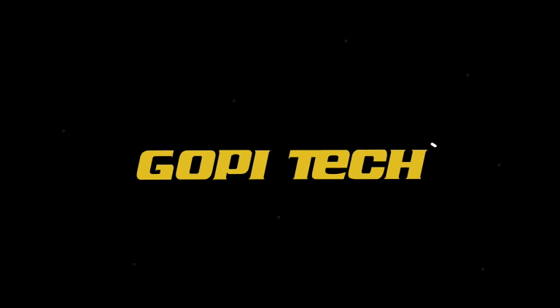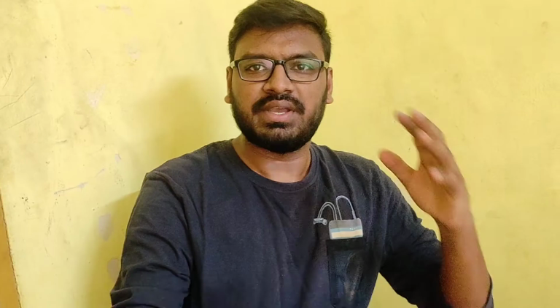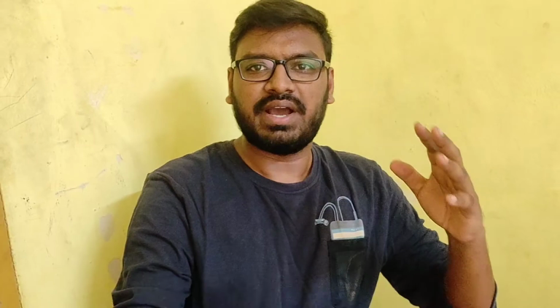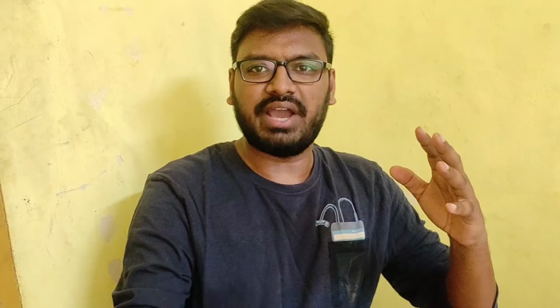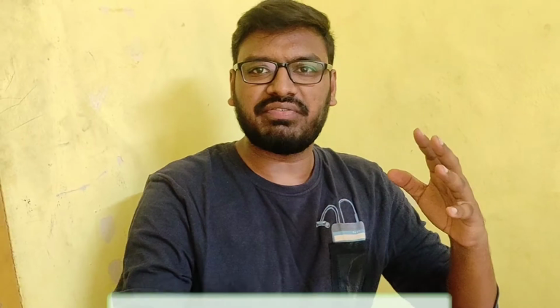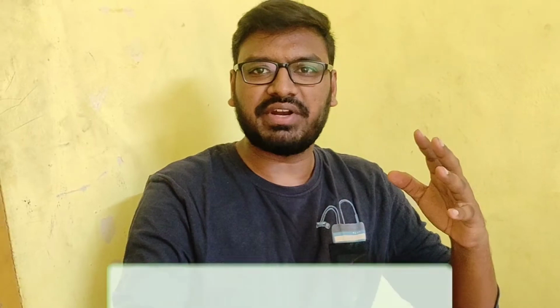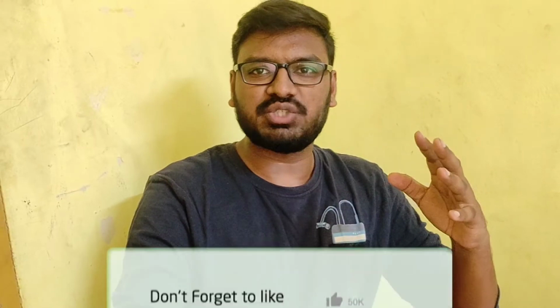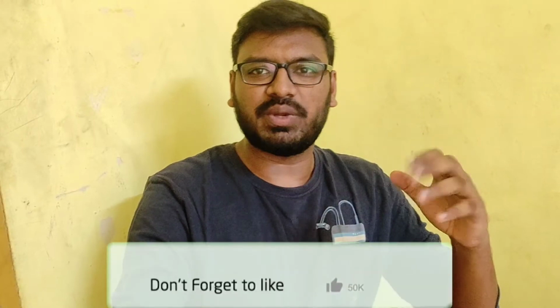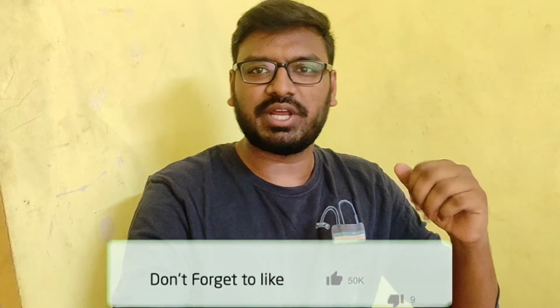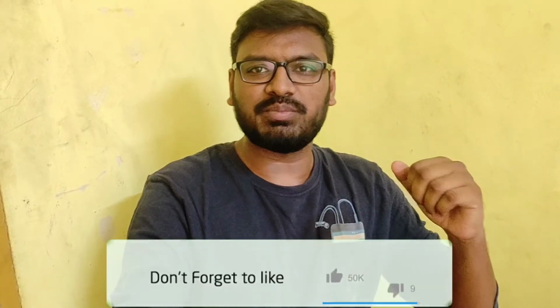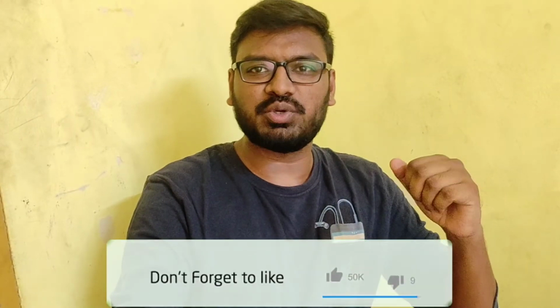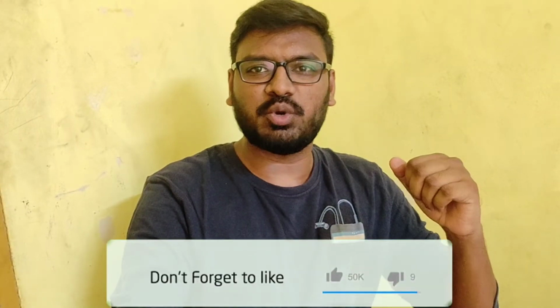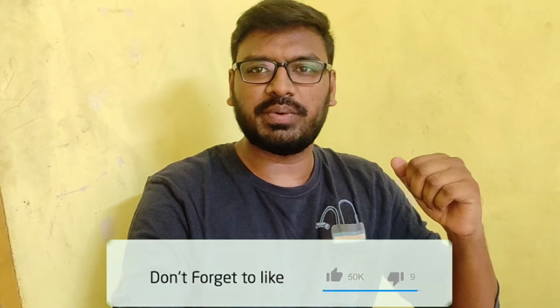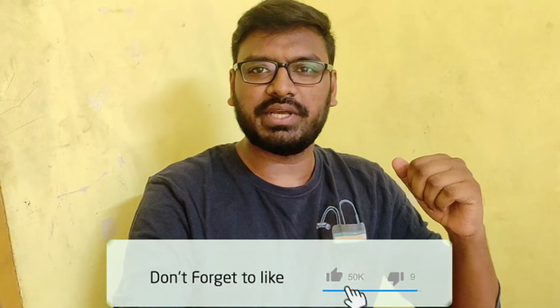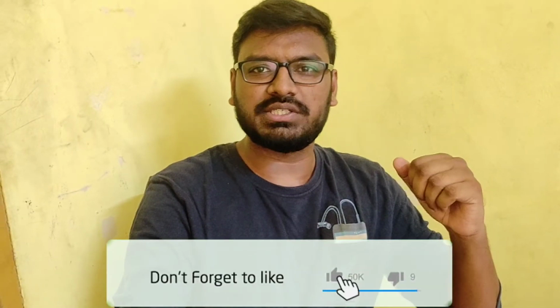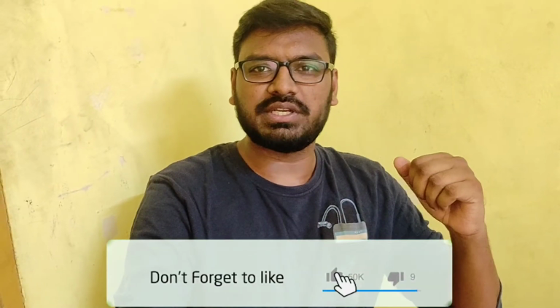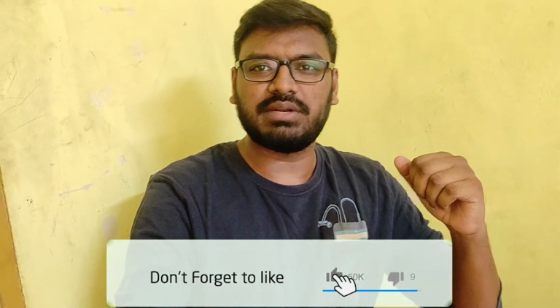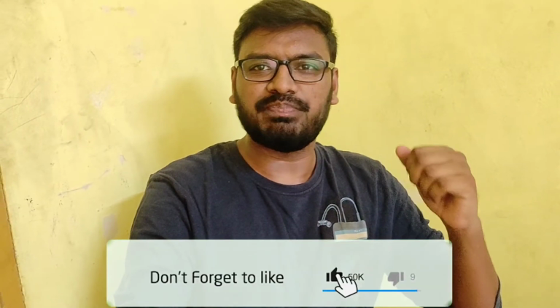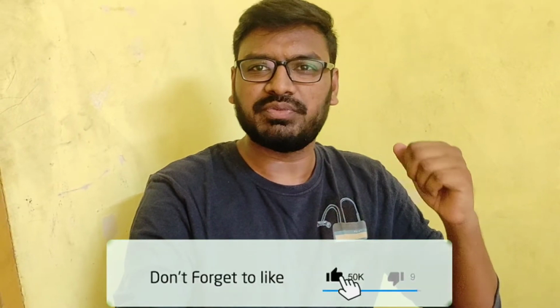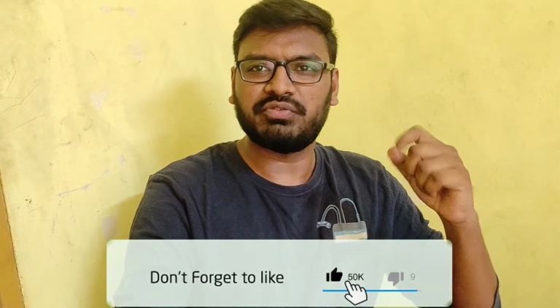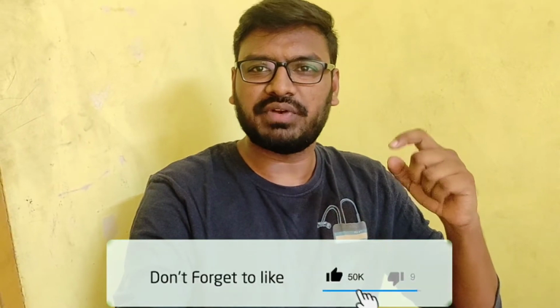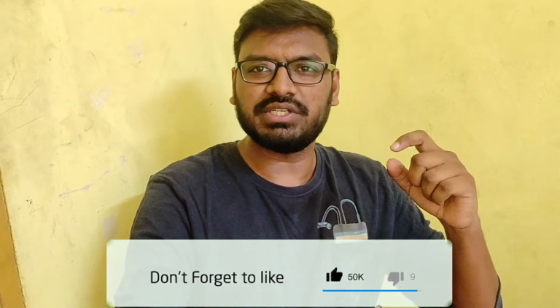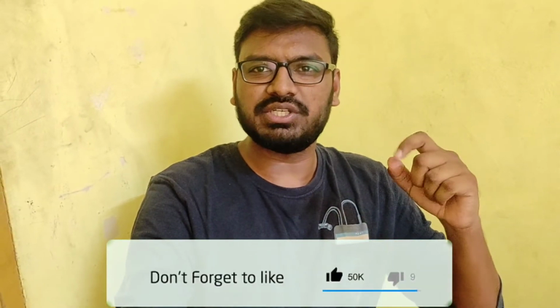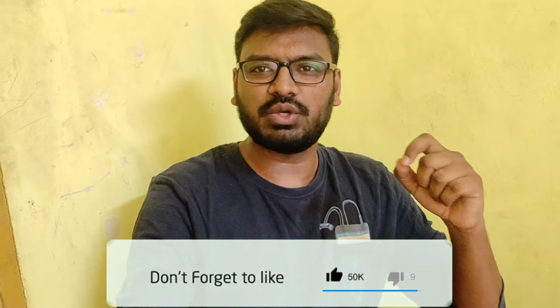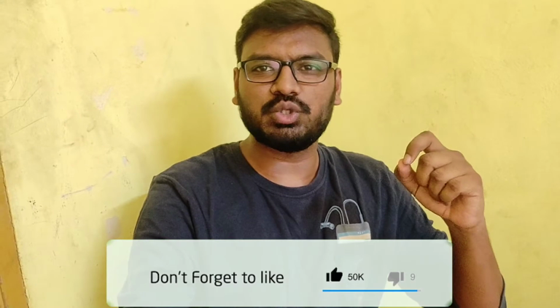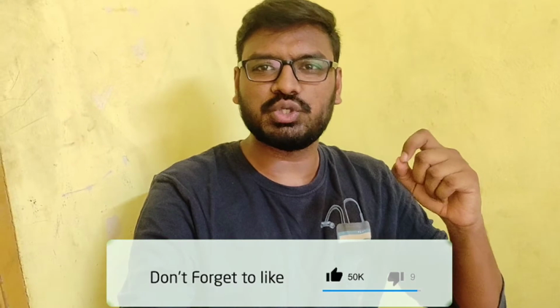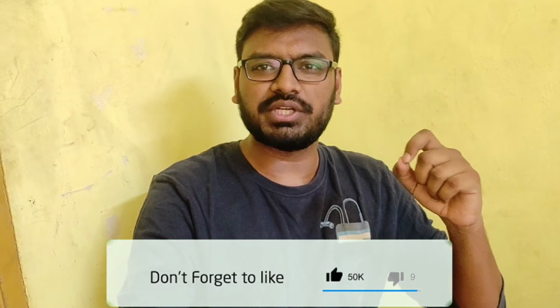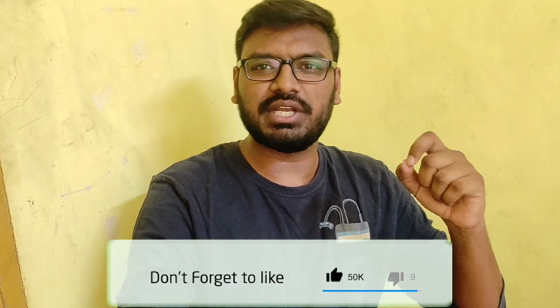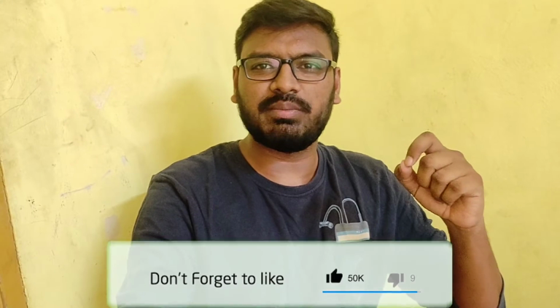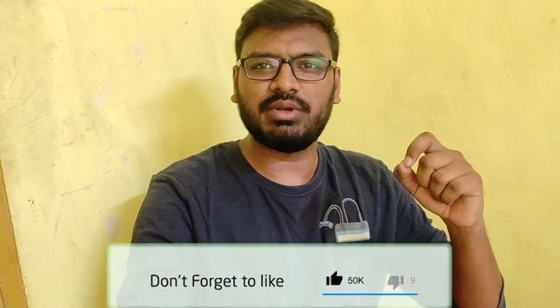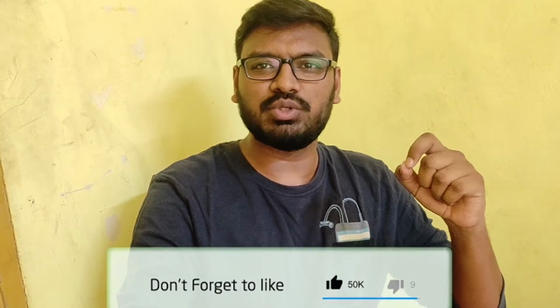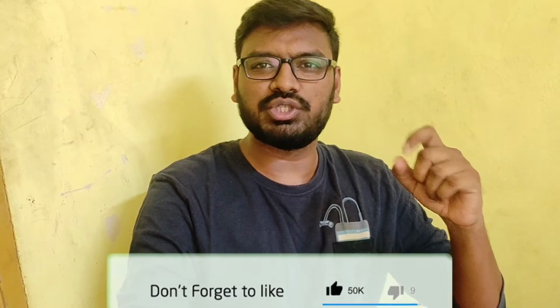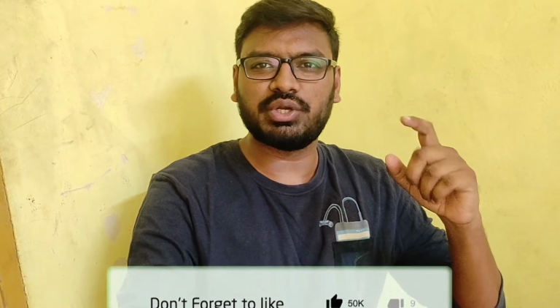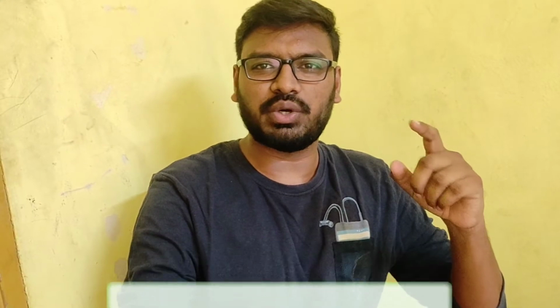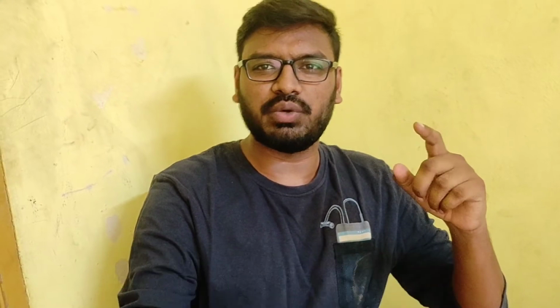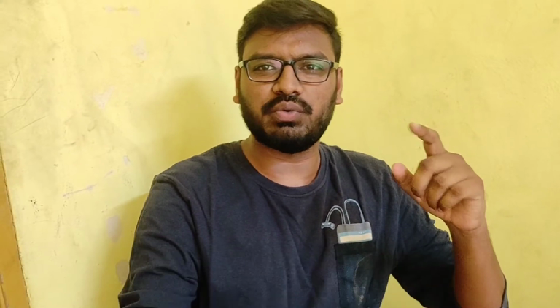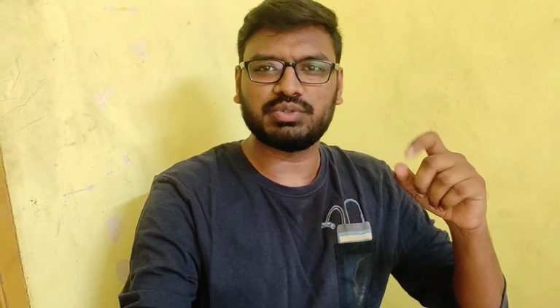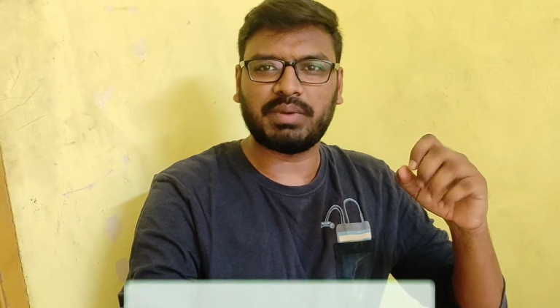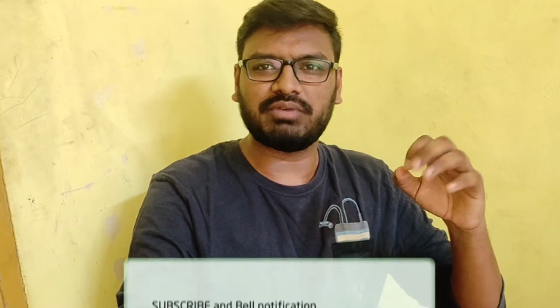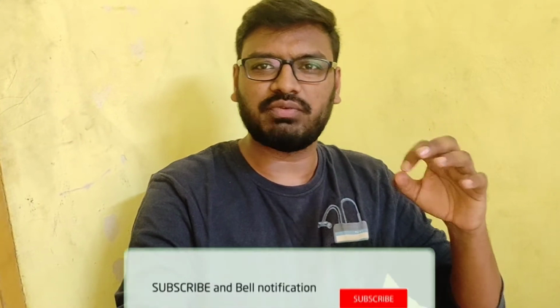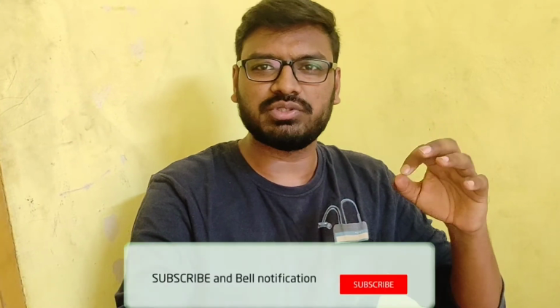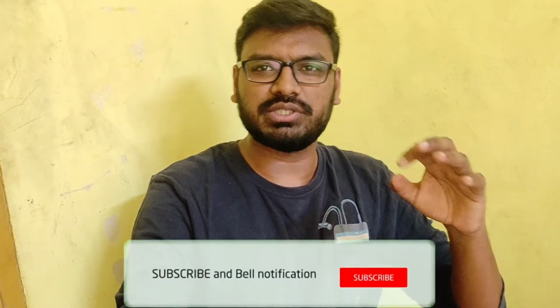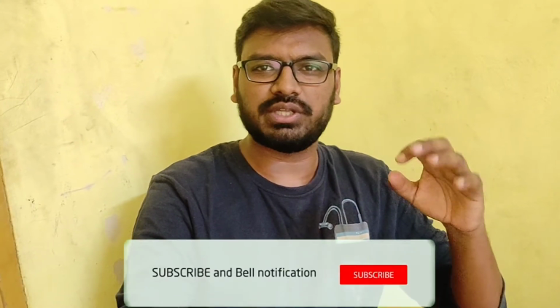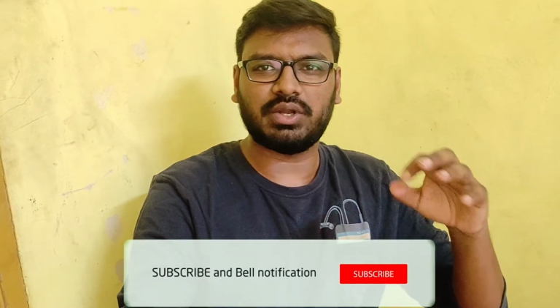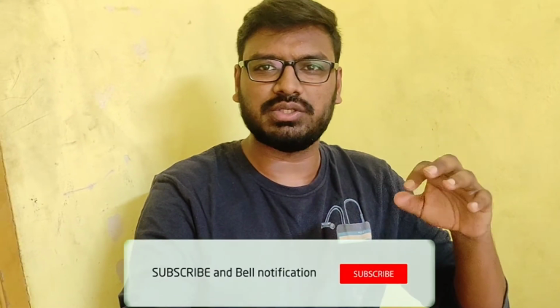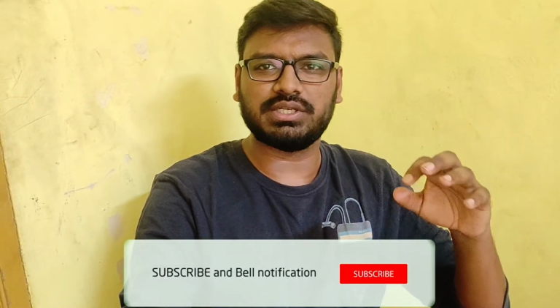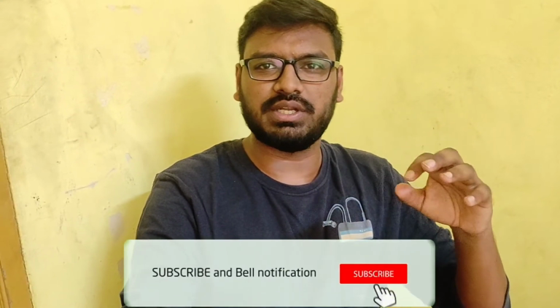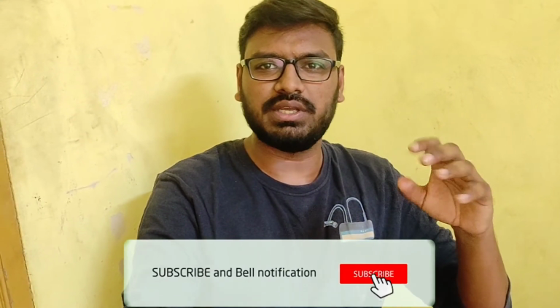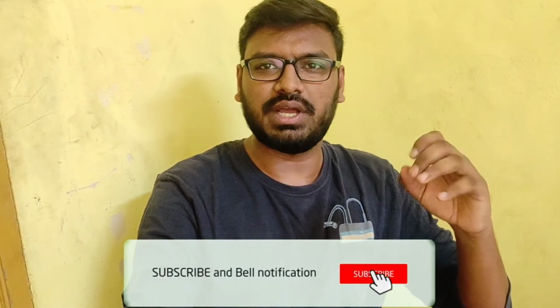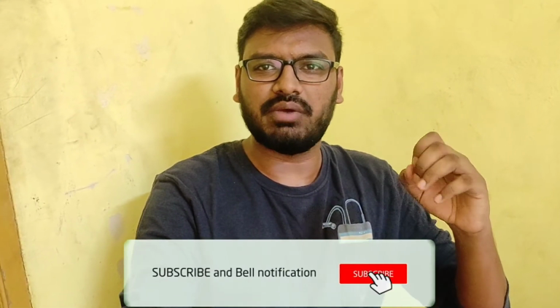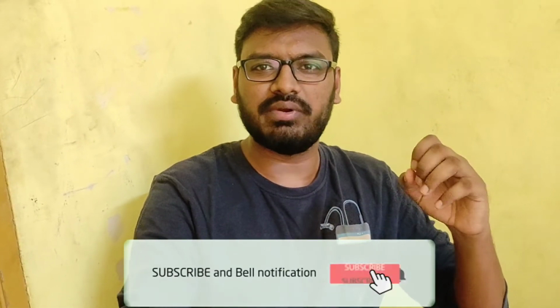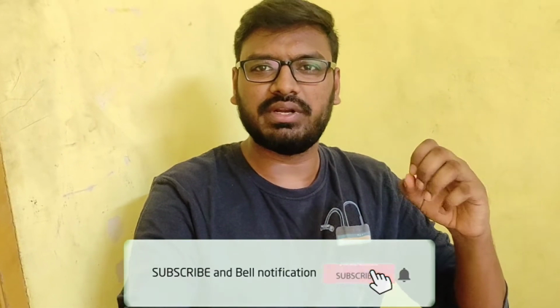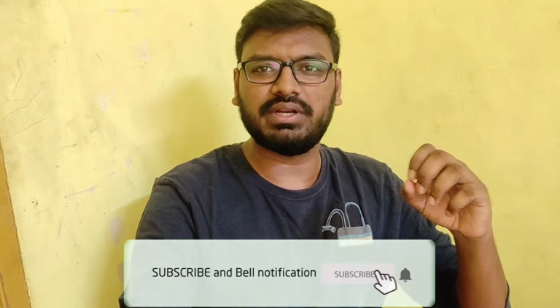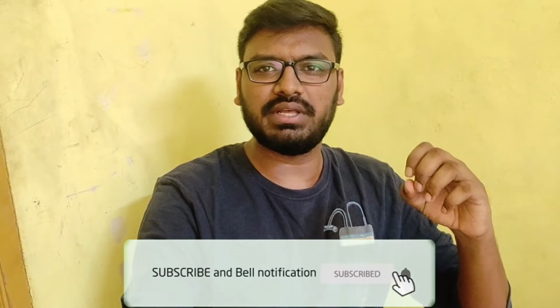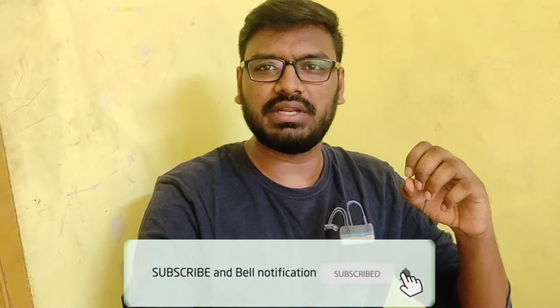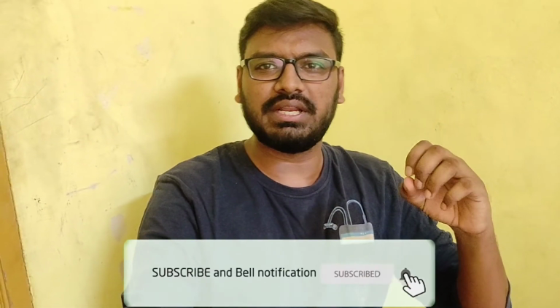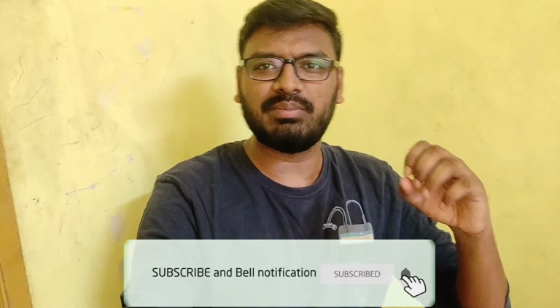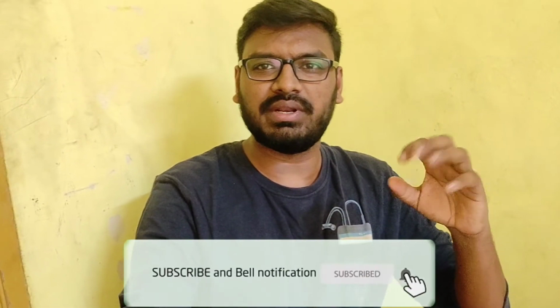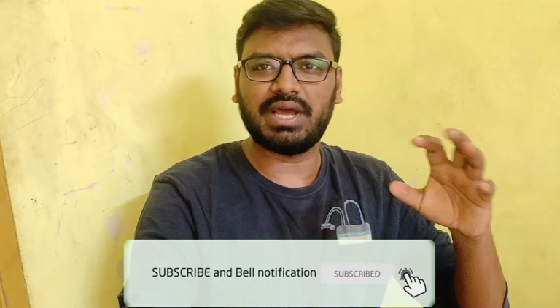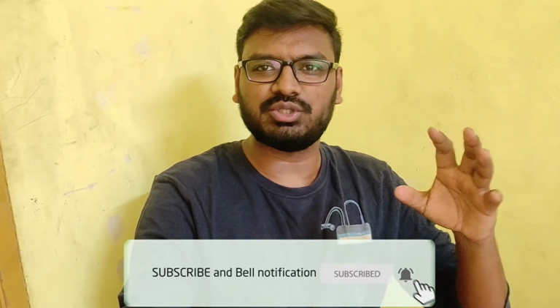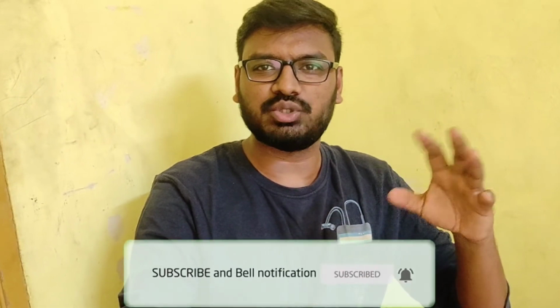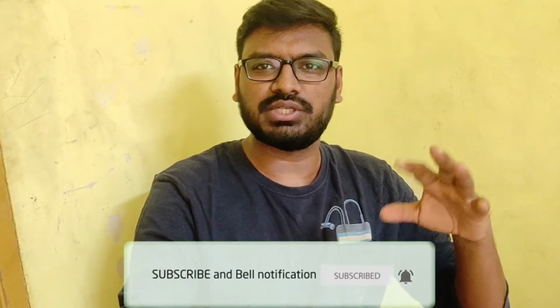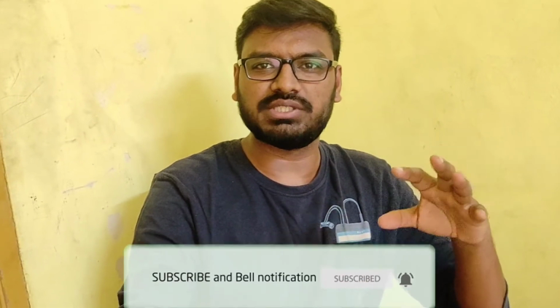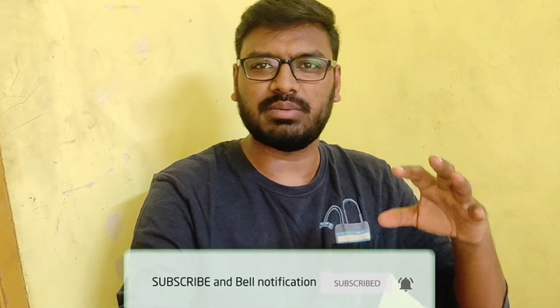Hi friends! Welcome to Gopitech channel. Today we launched two Realme smartphones — the Realme Narzo series.